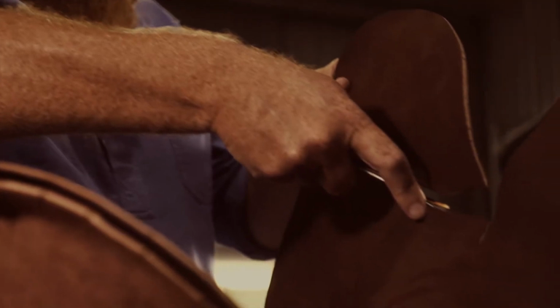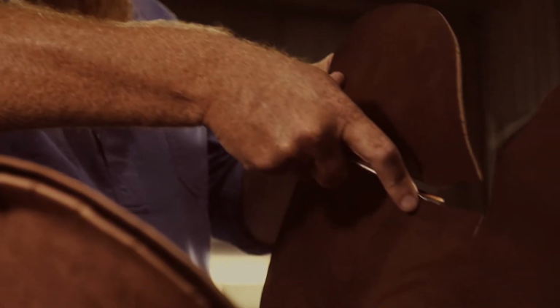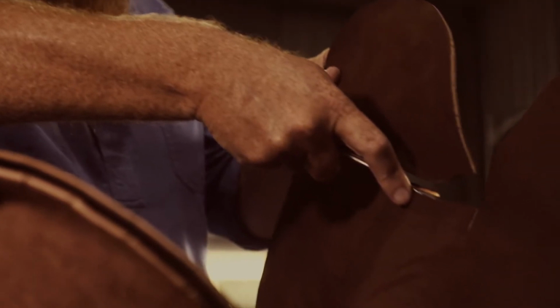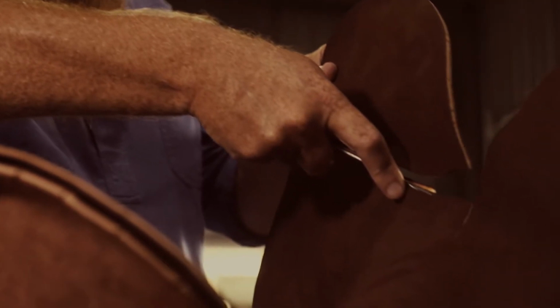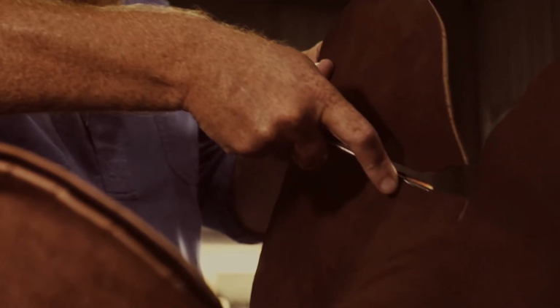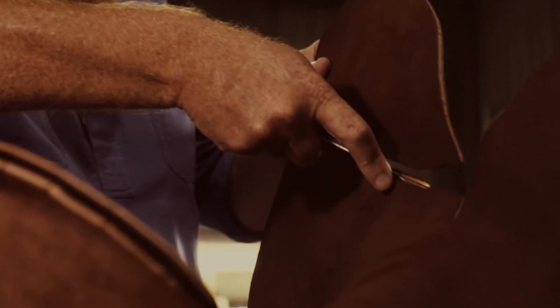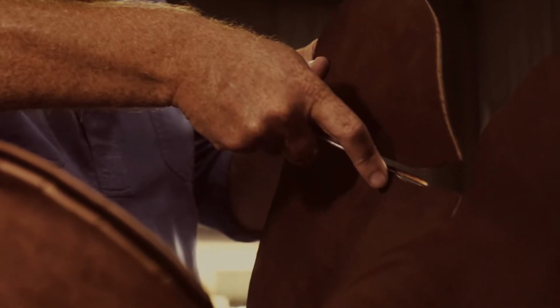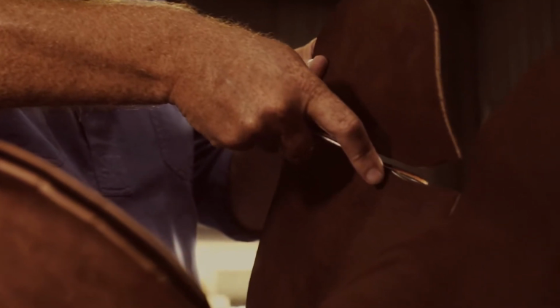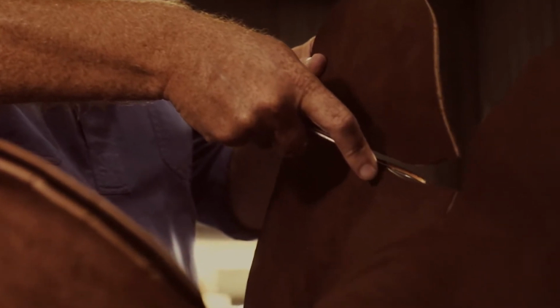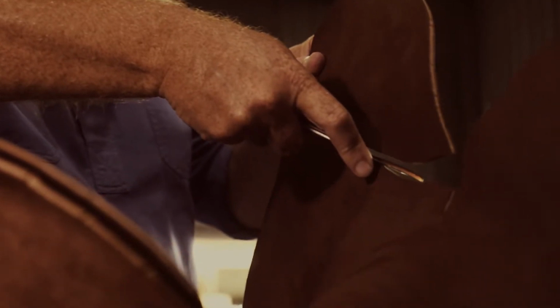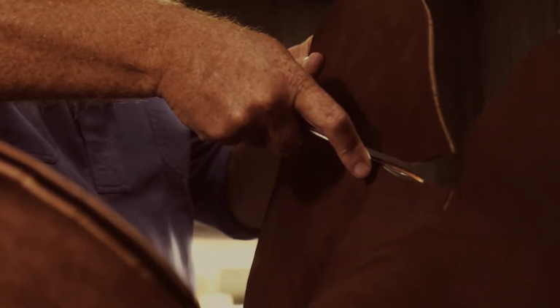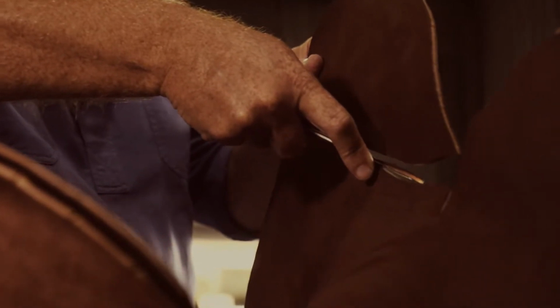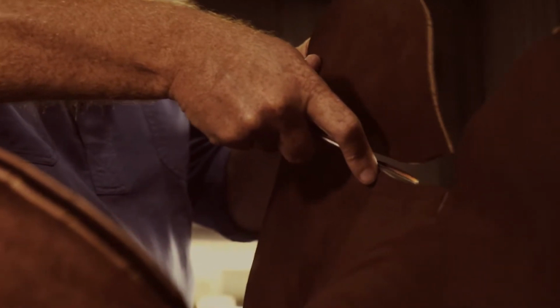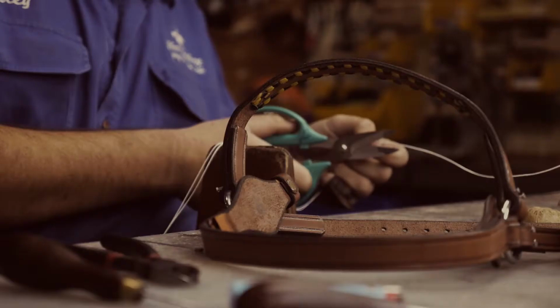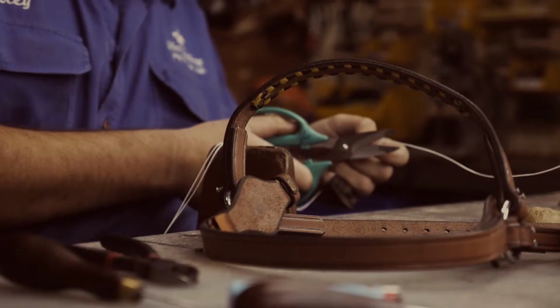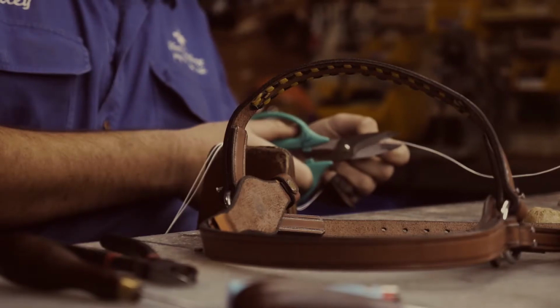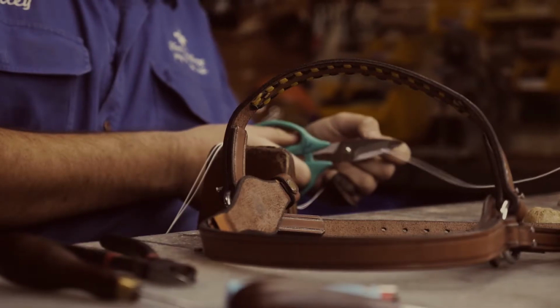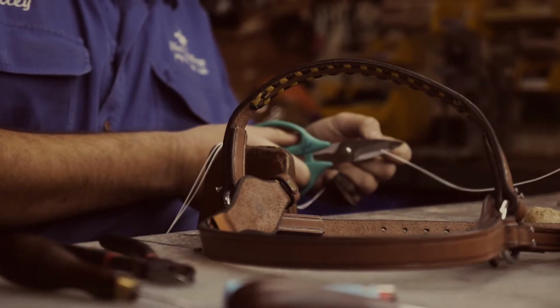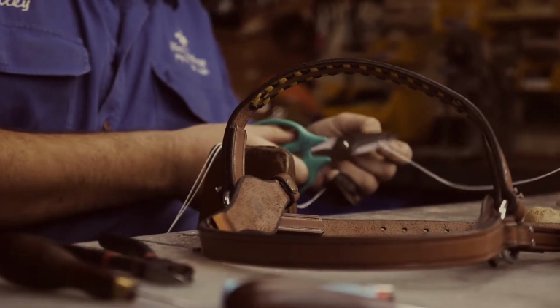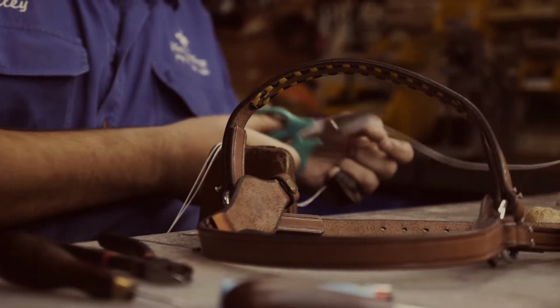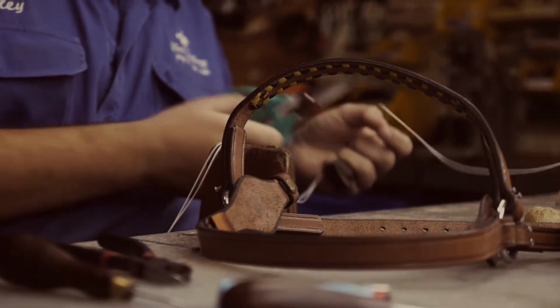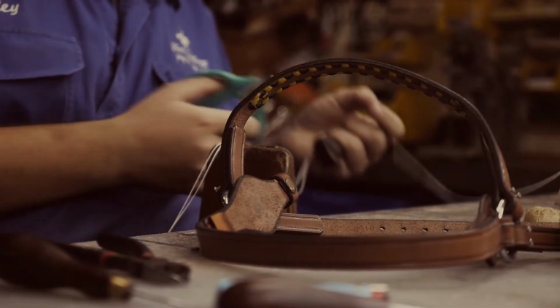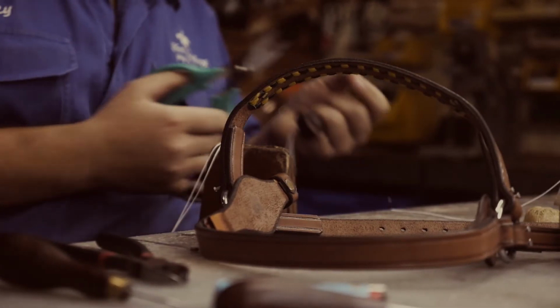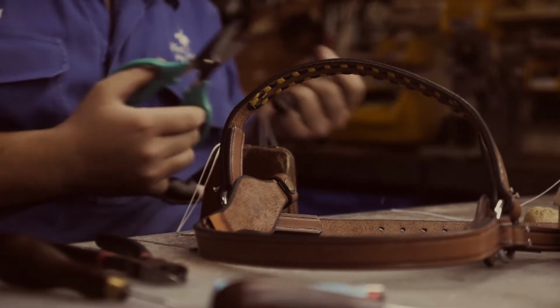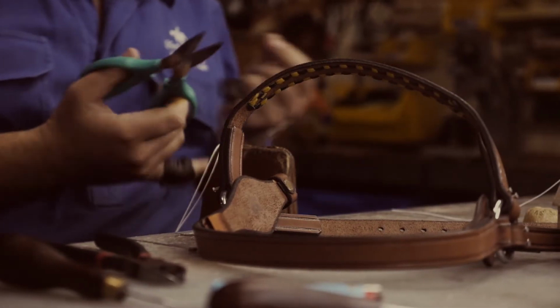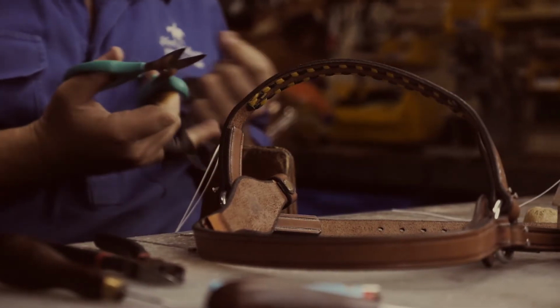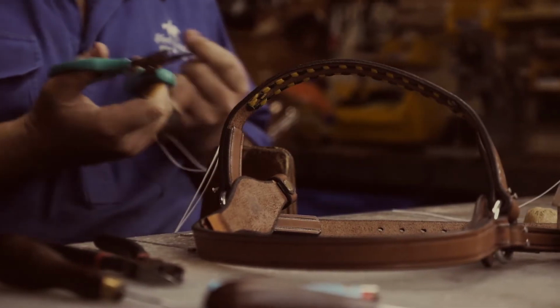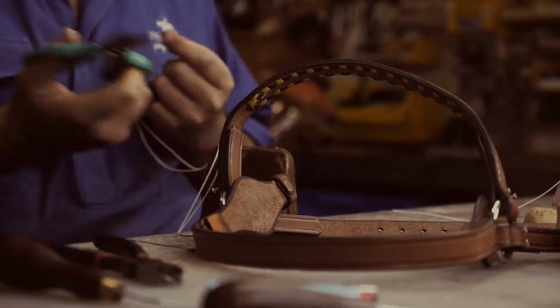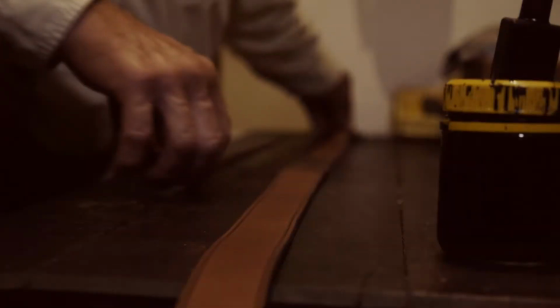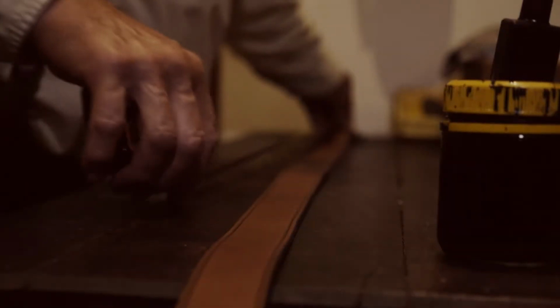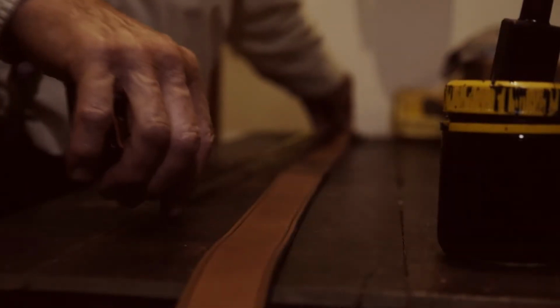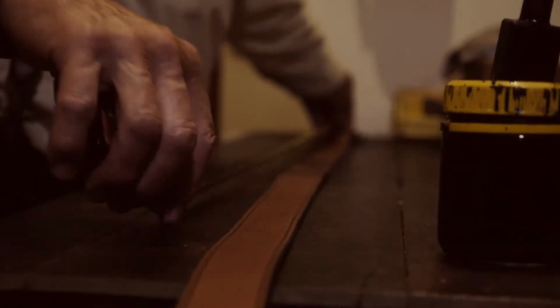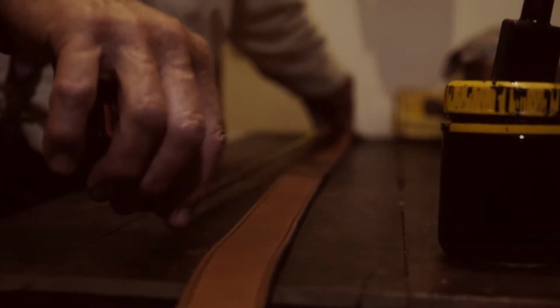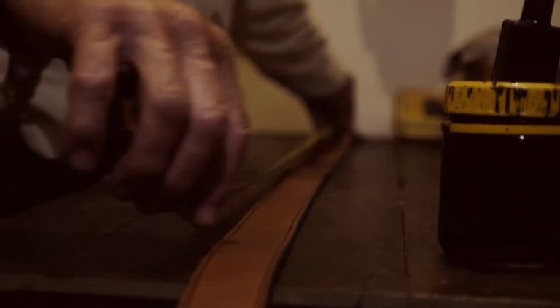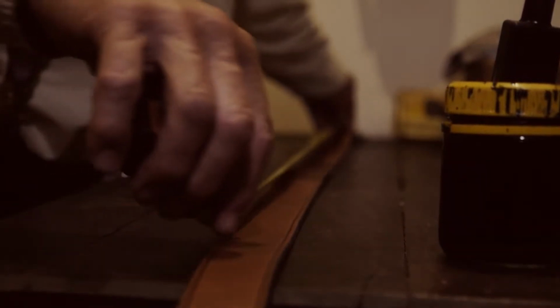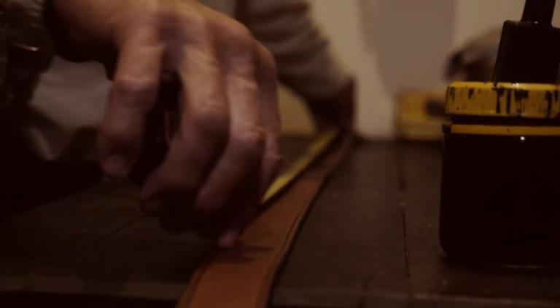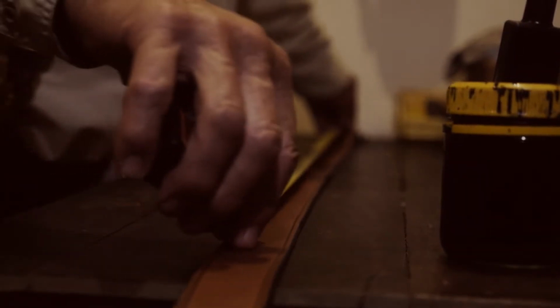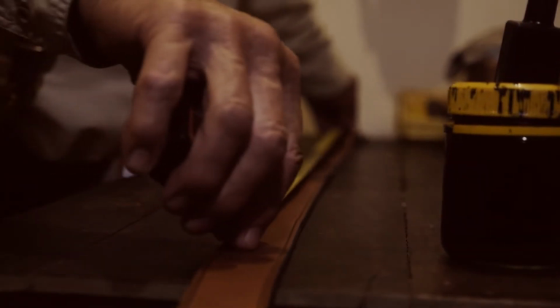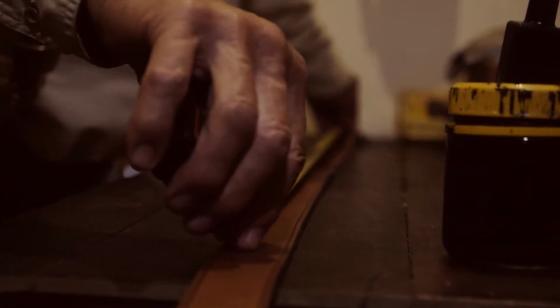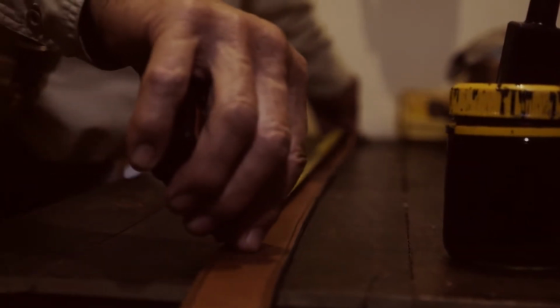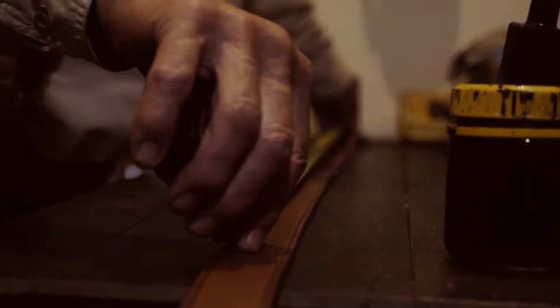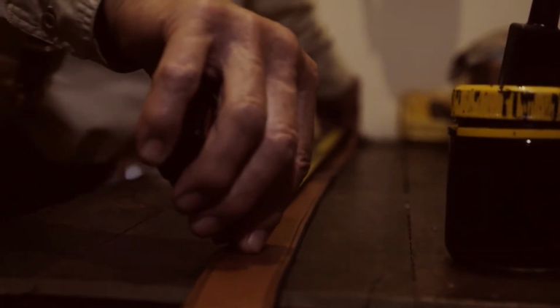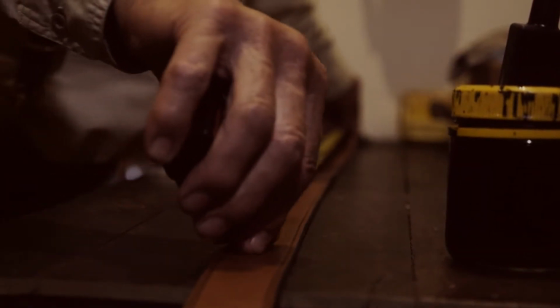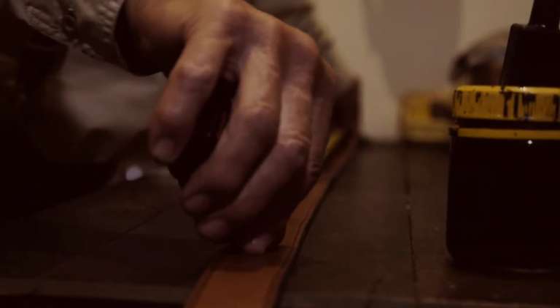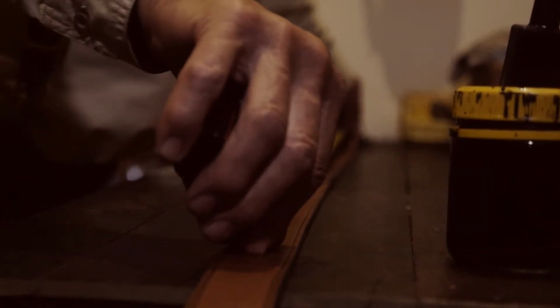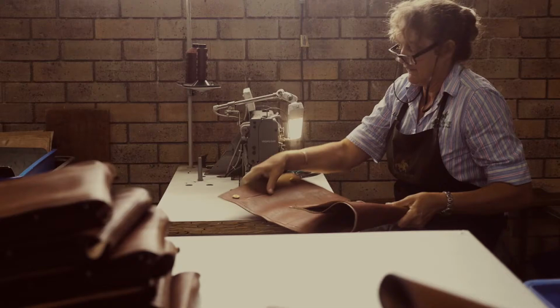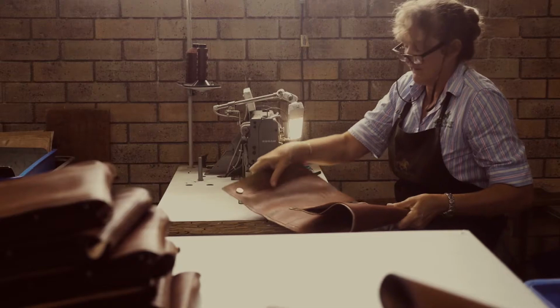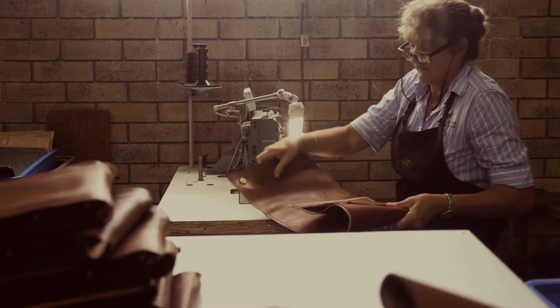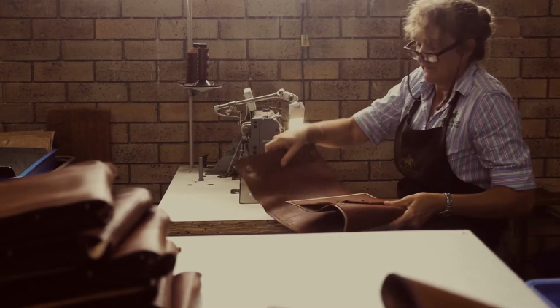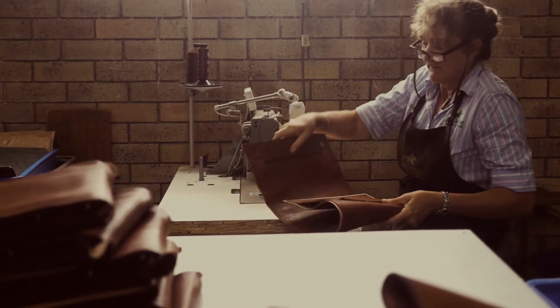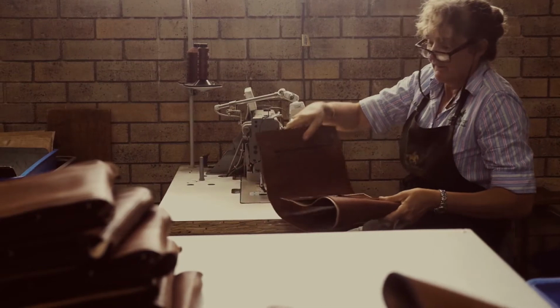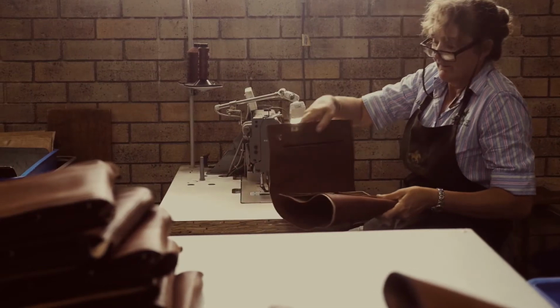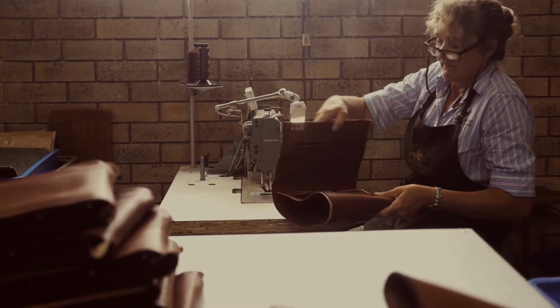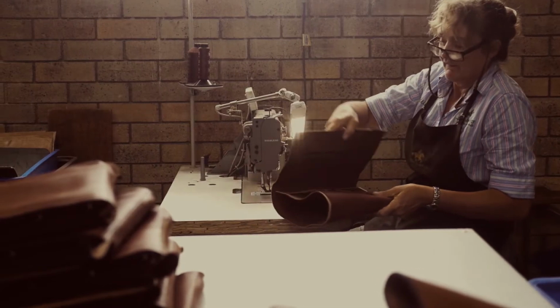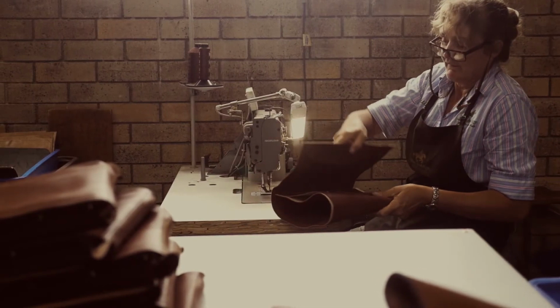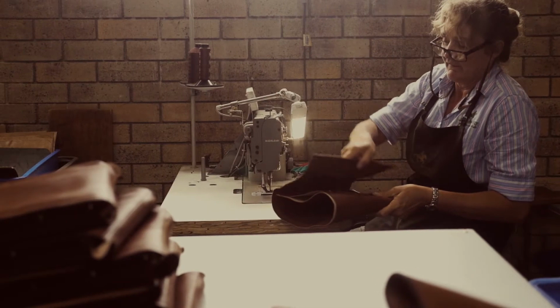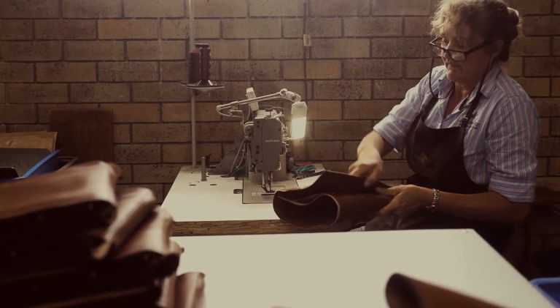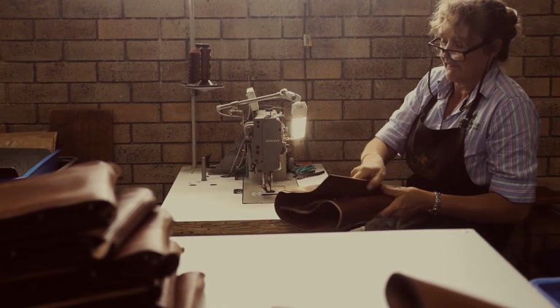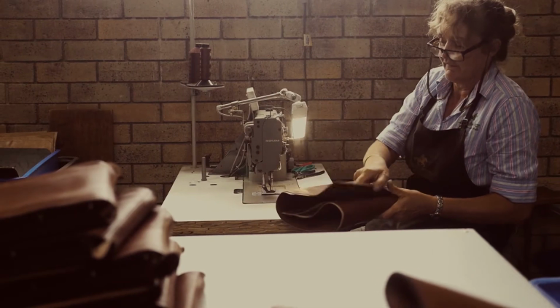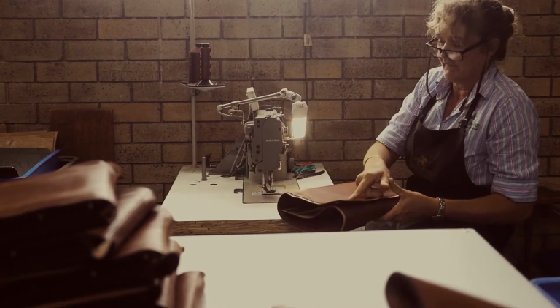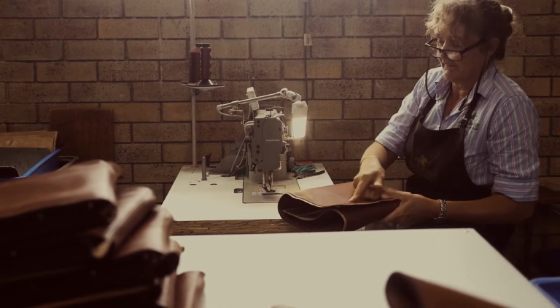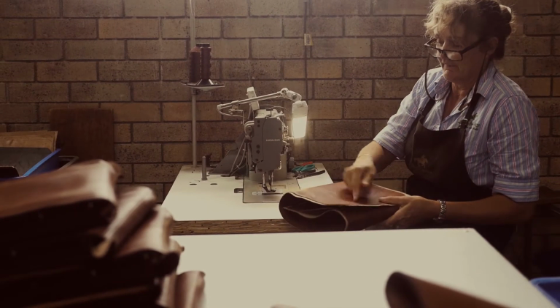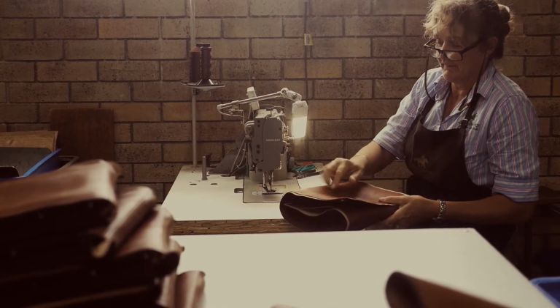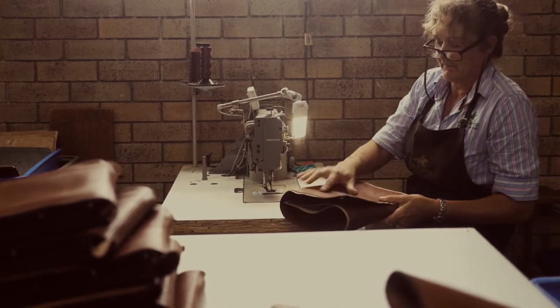Handcrafted saddles, horse gear, belts, briefcases, diary covers, gifts and so much more.